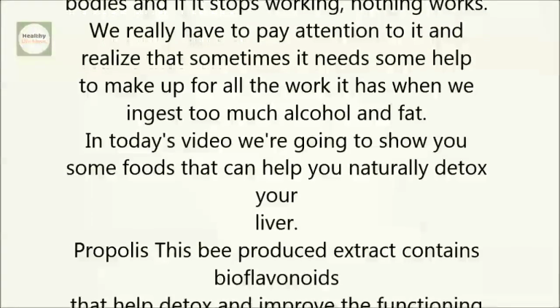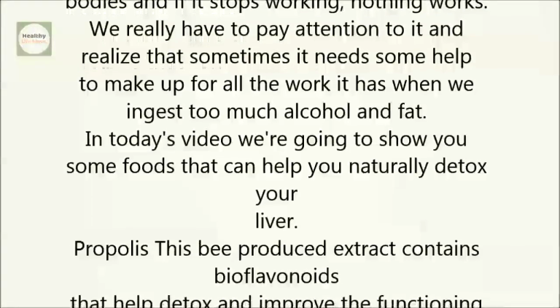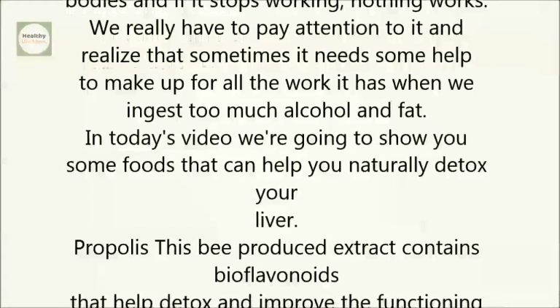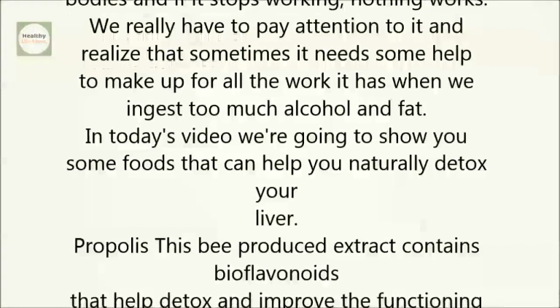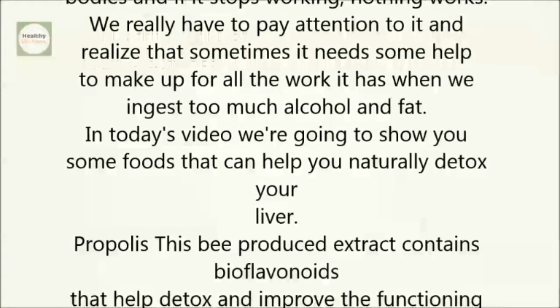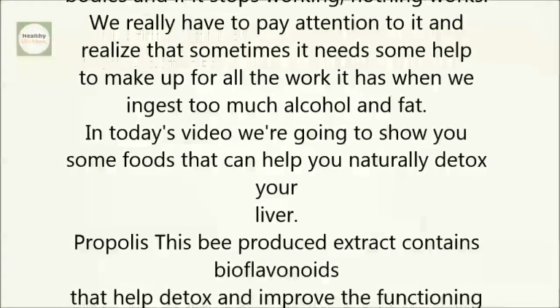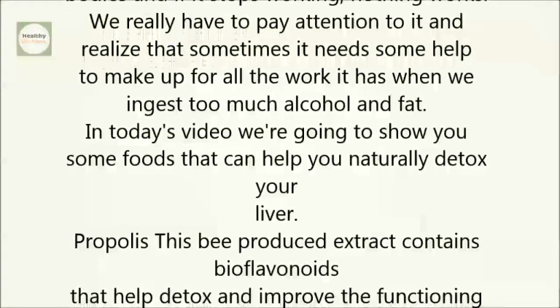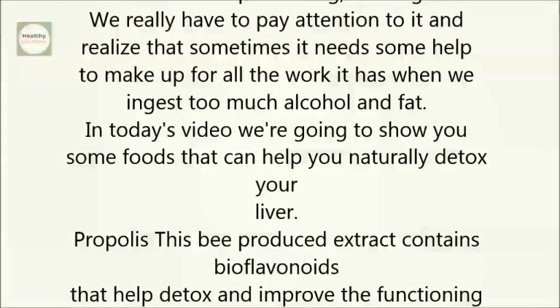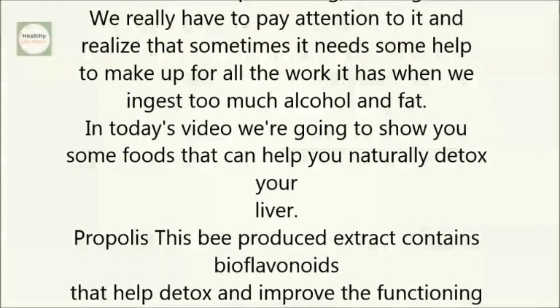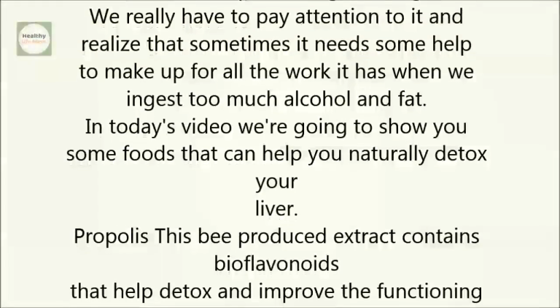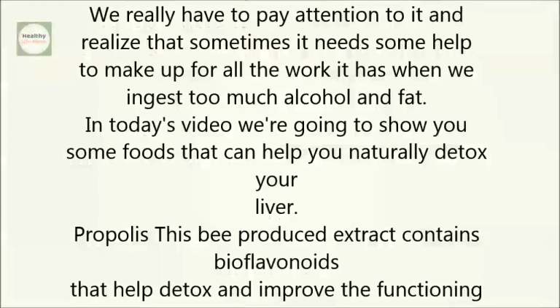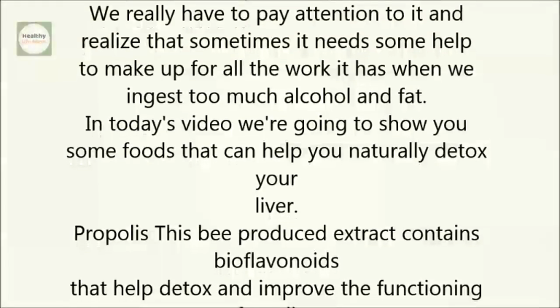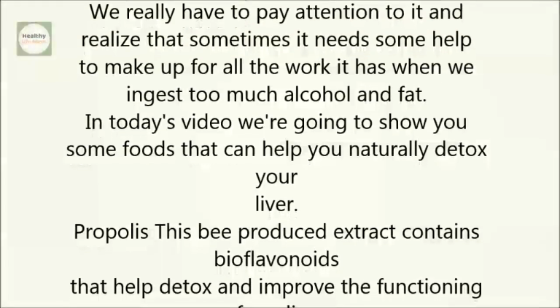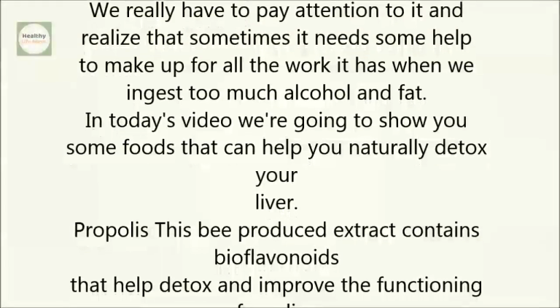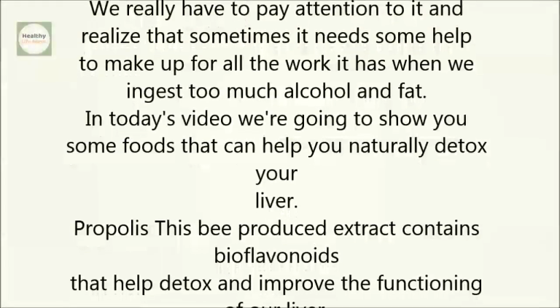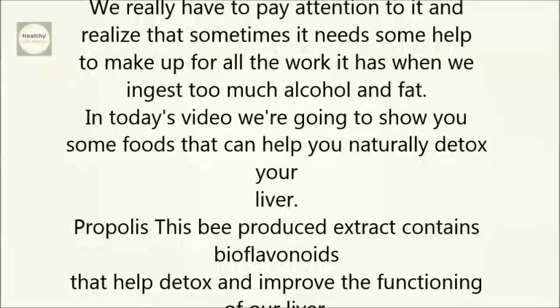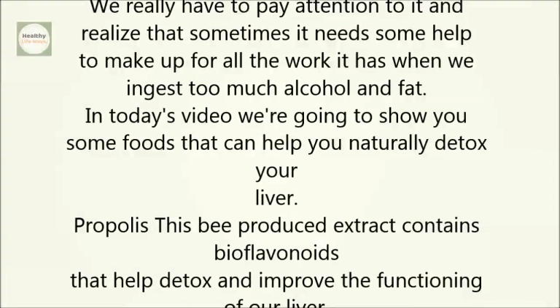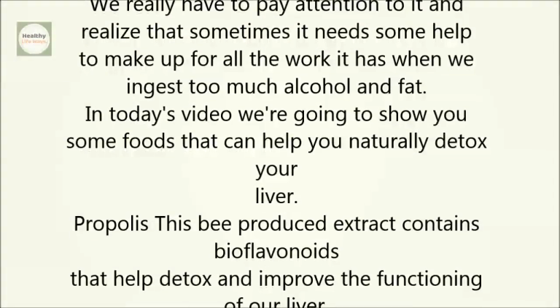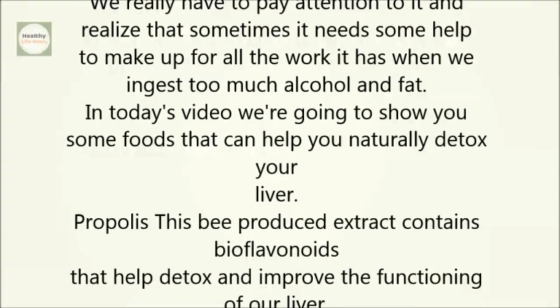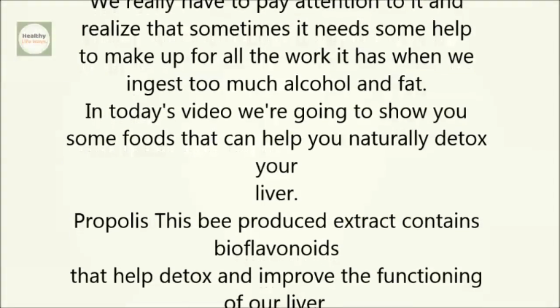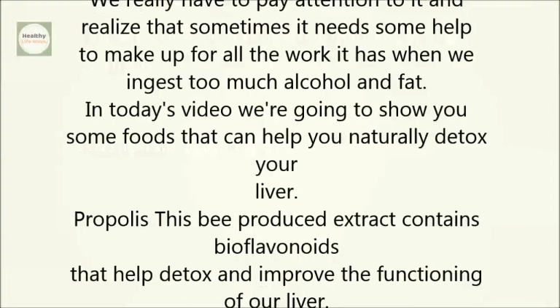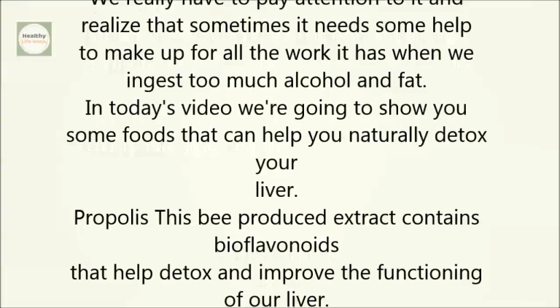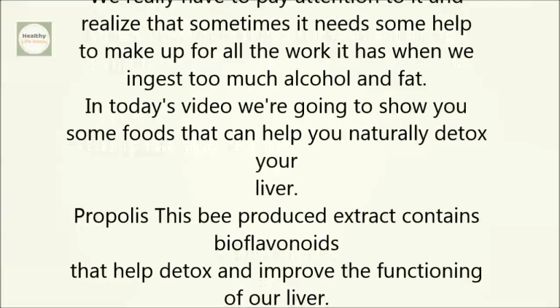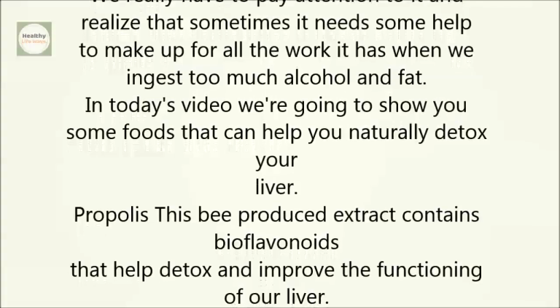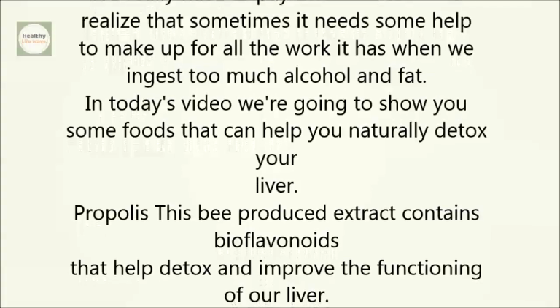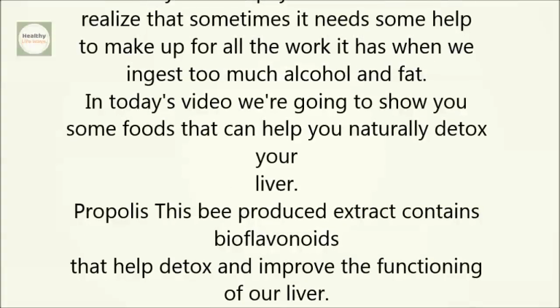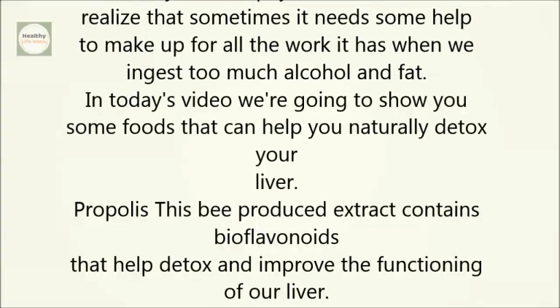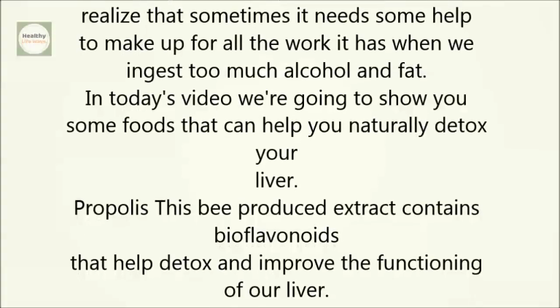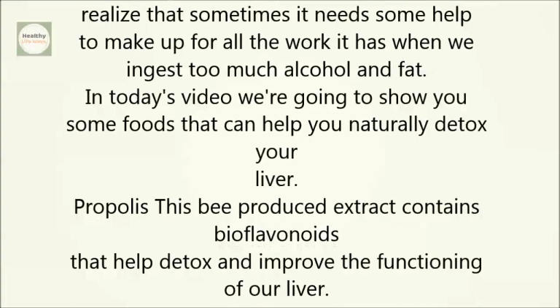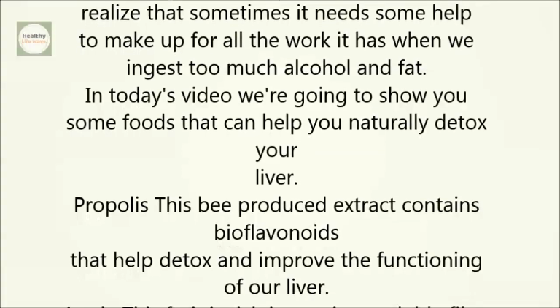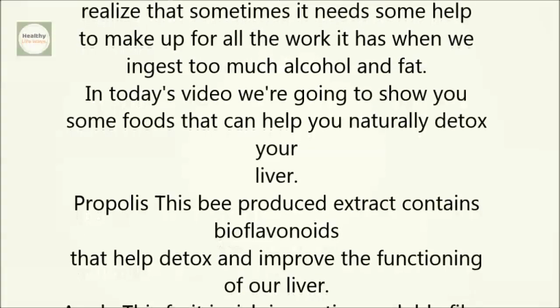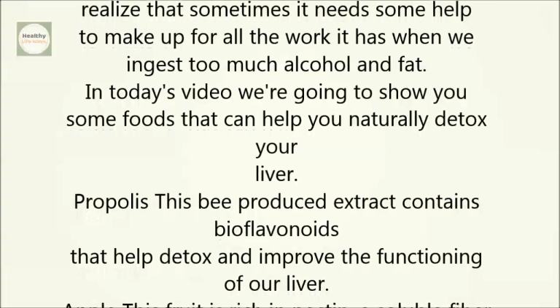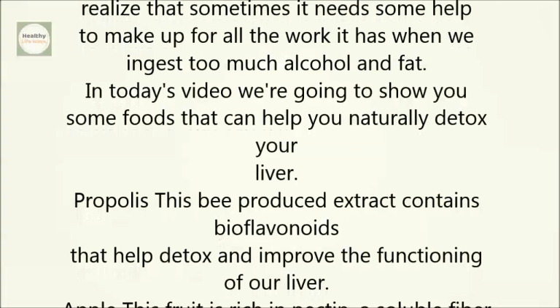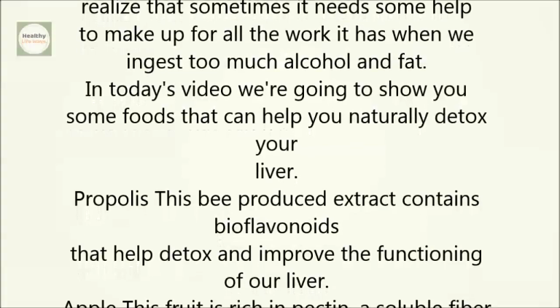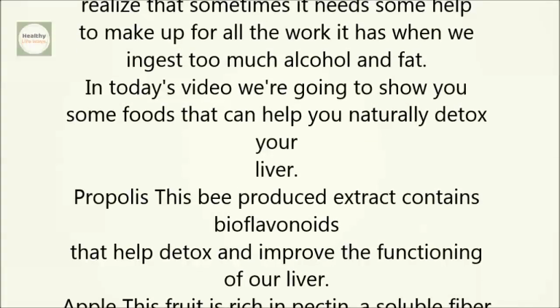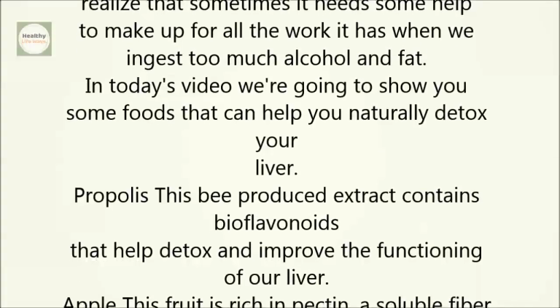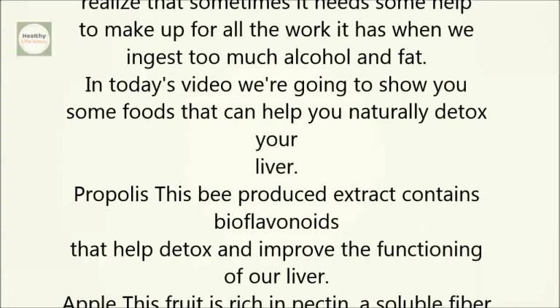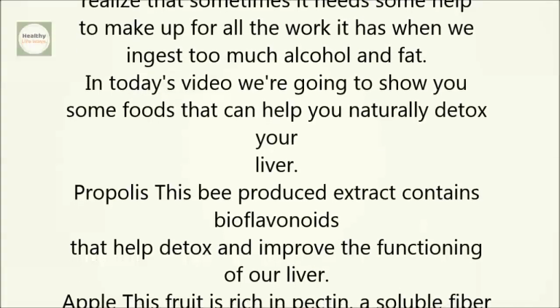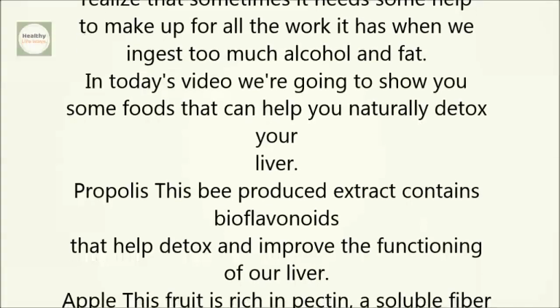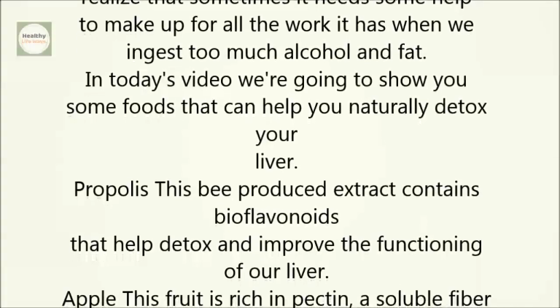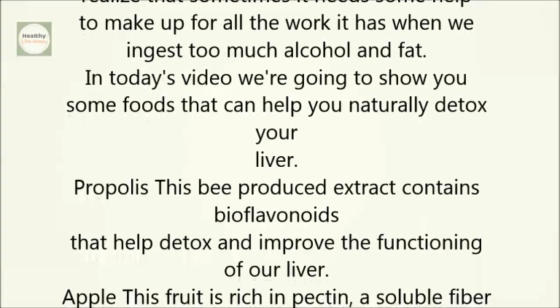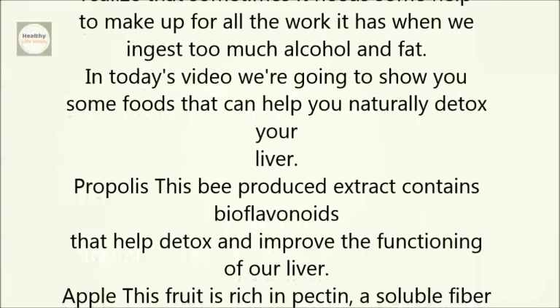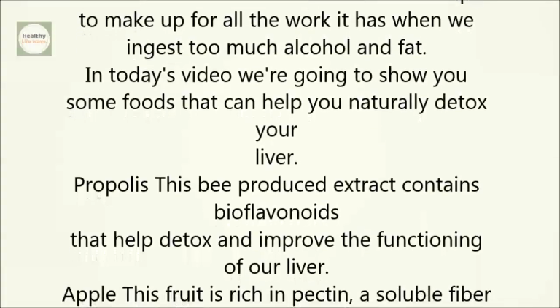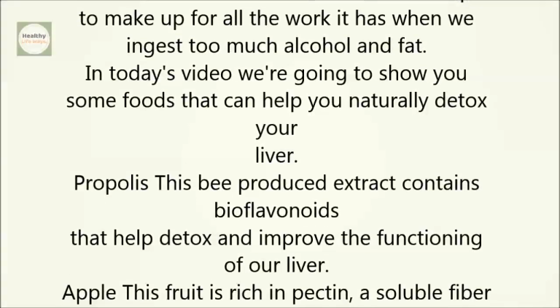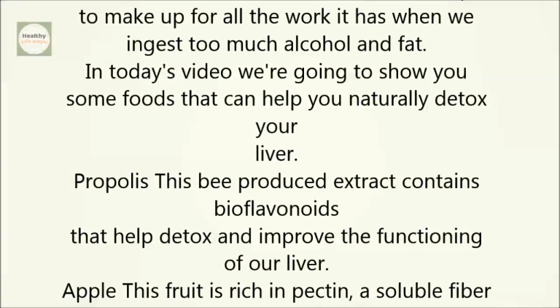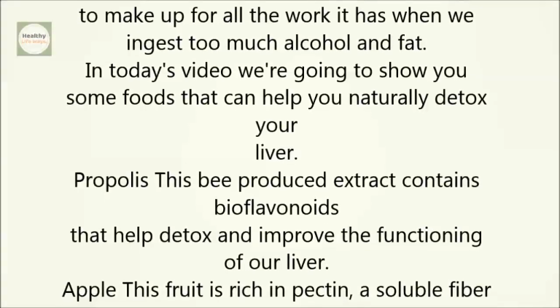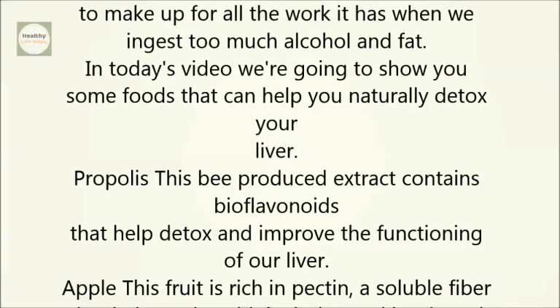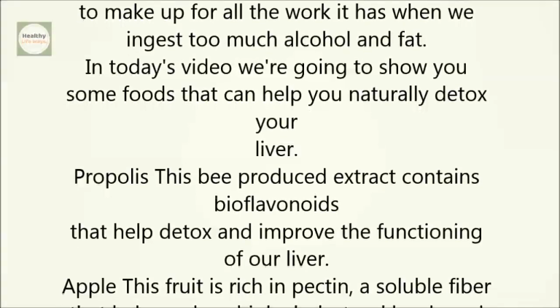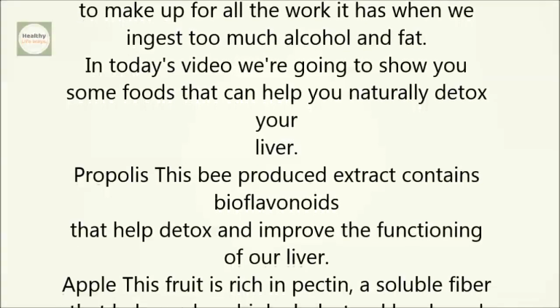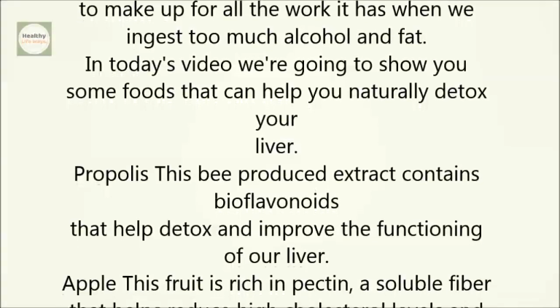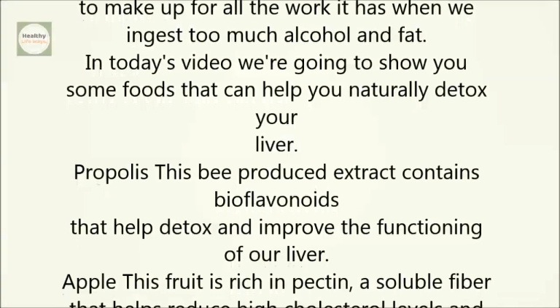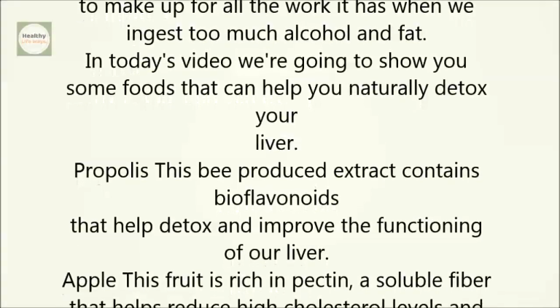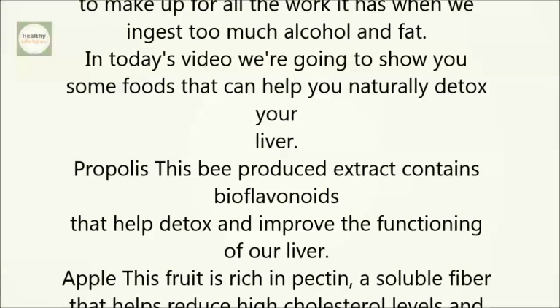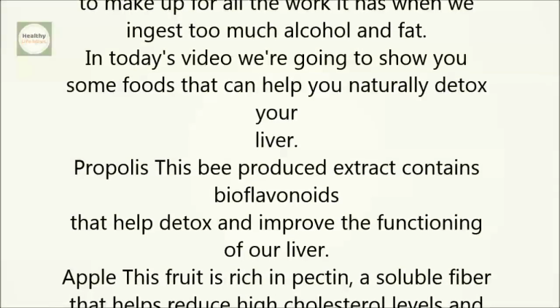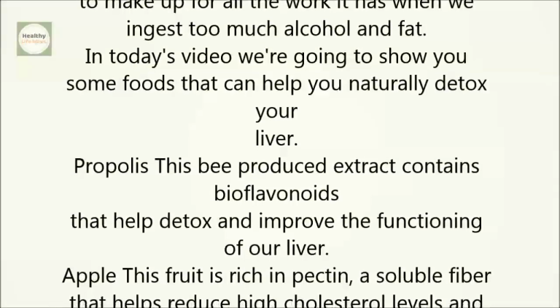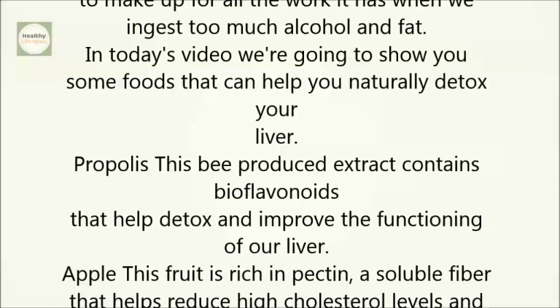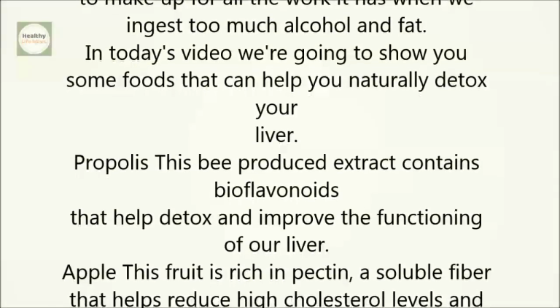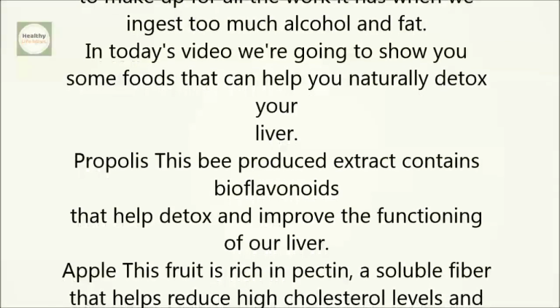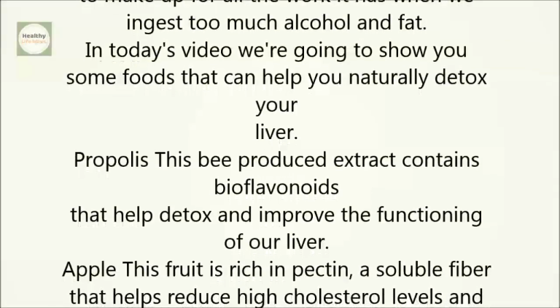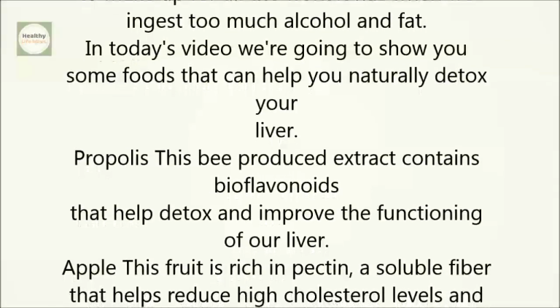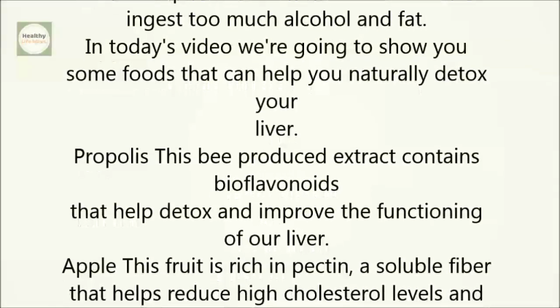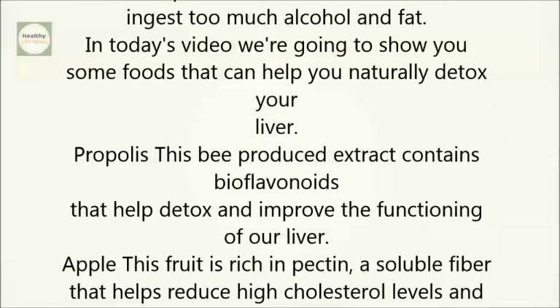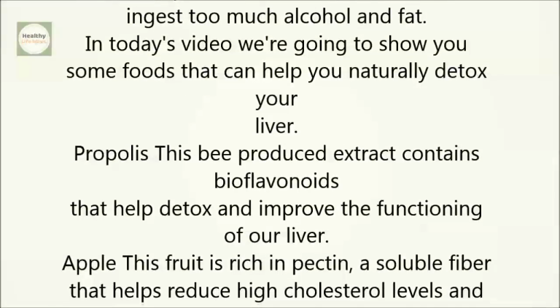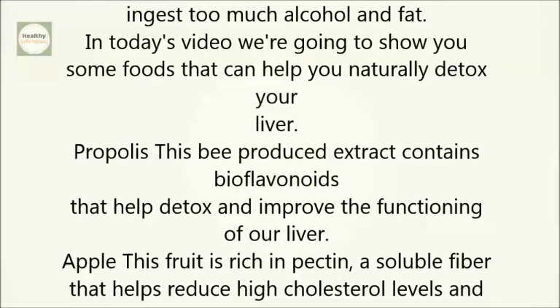Propolis. This bee-produced extract contains bioflavonoids that help detox and improve the functioning of our liver.